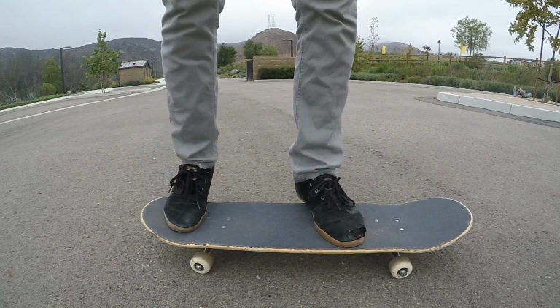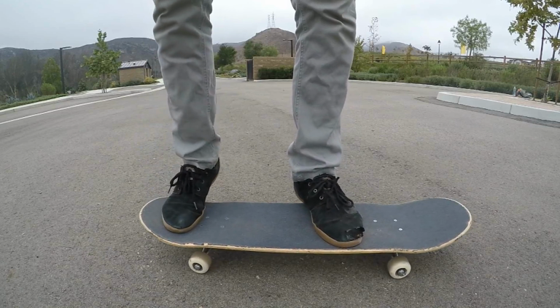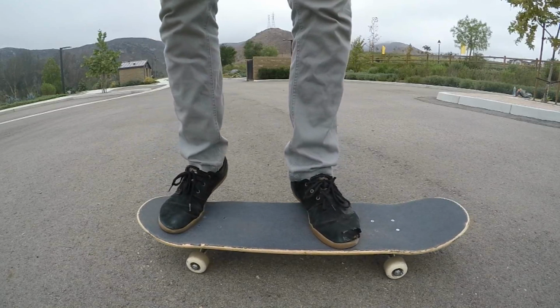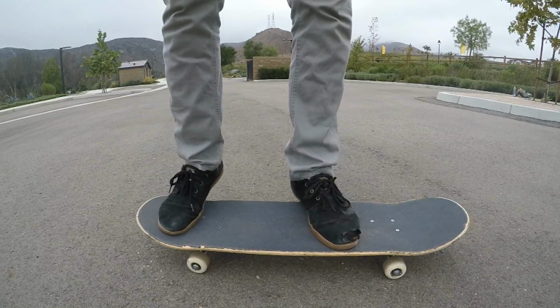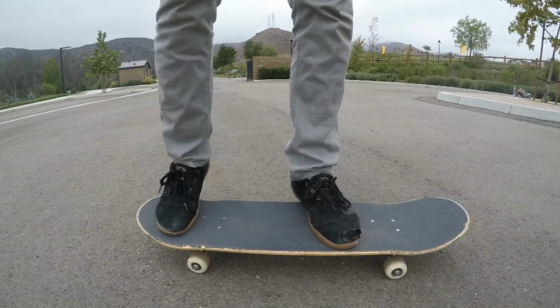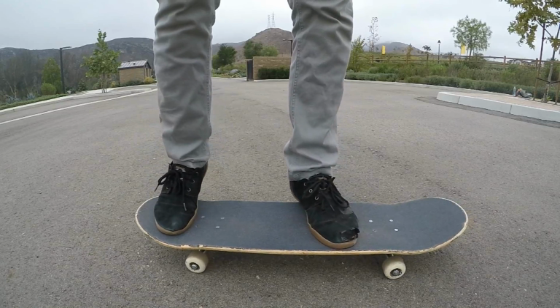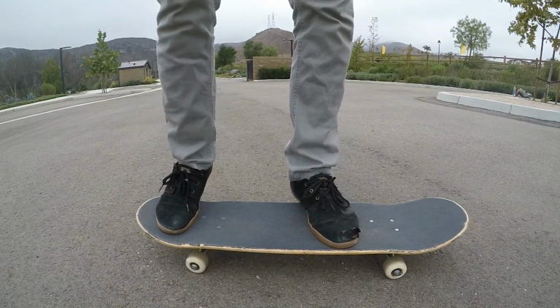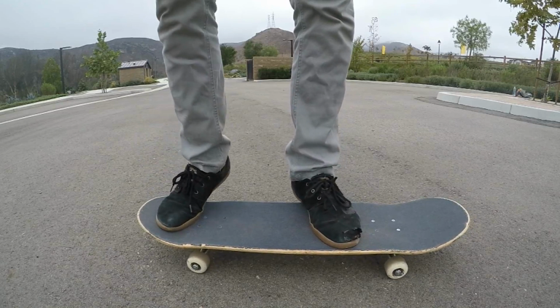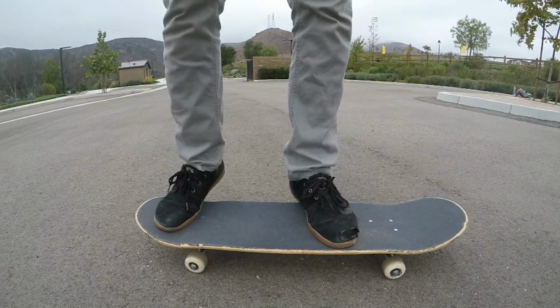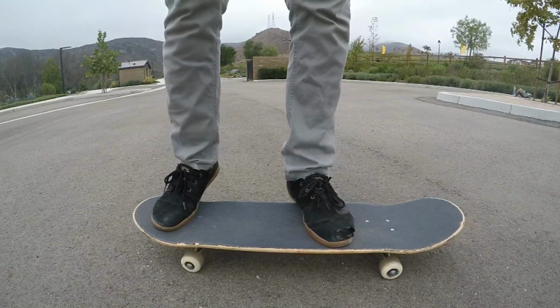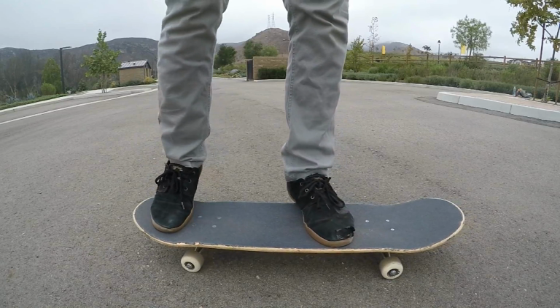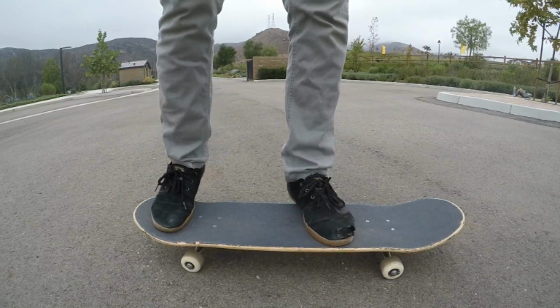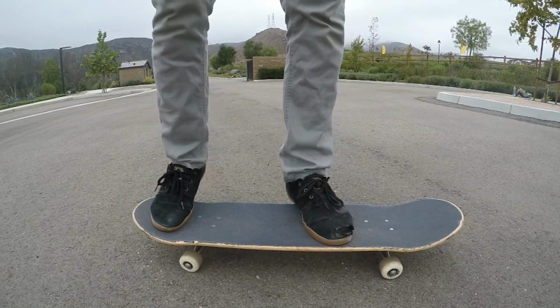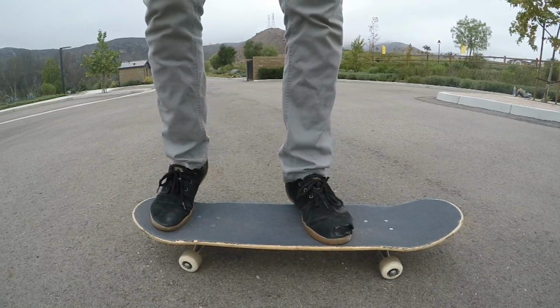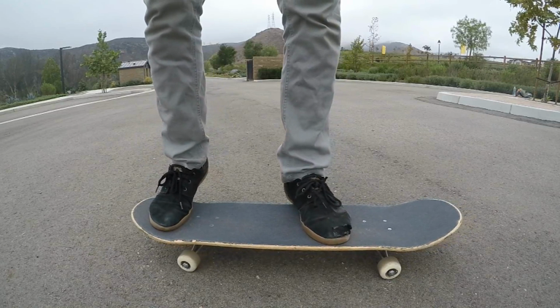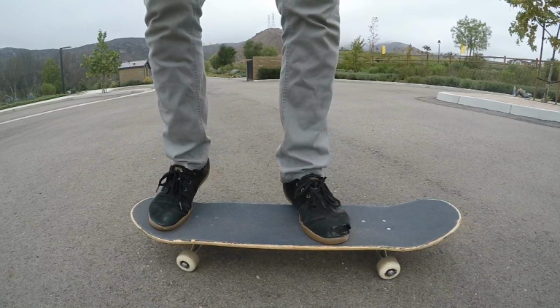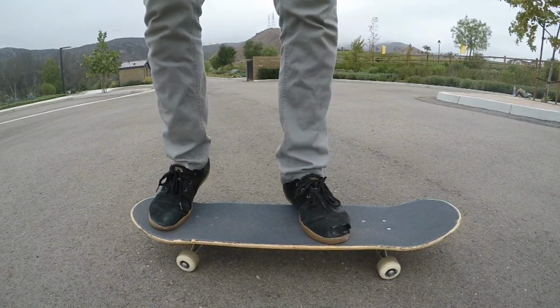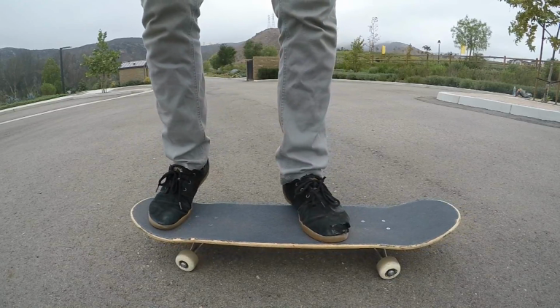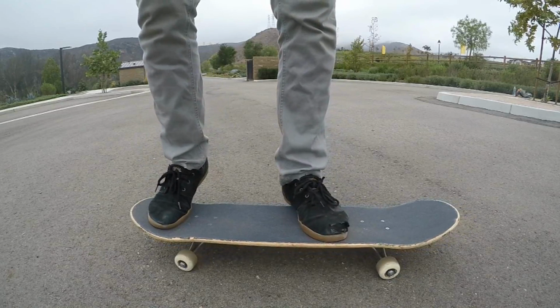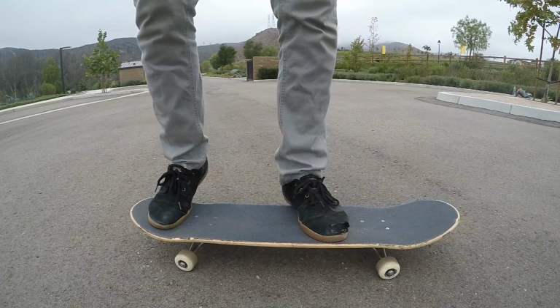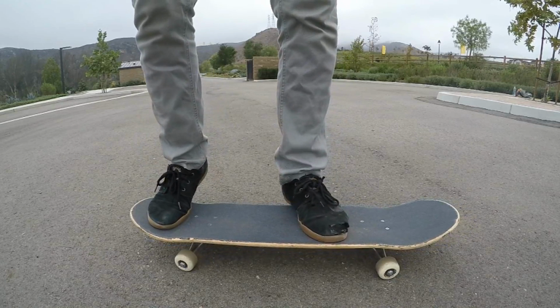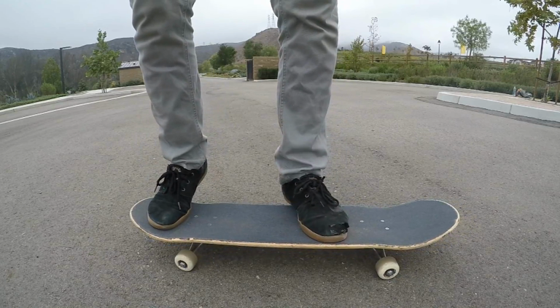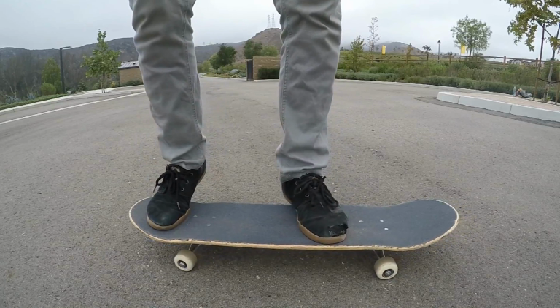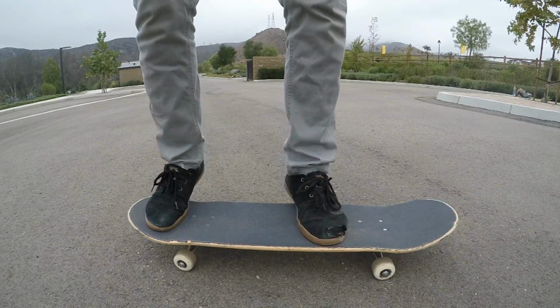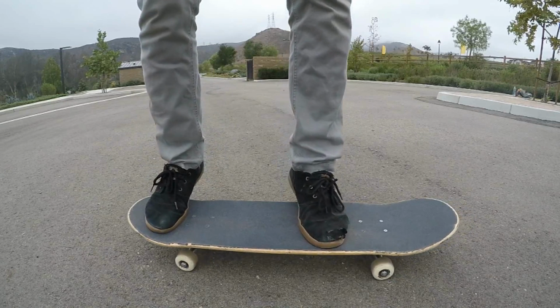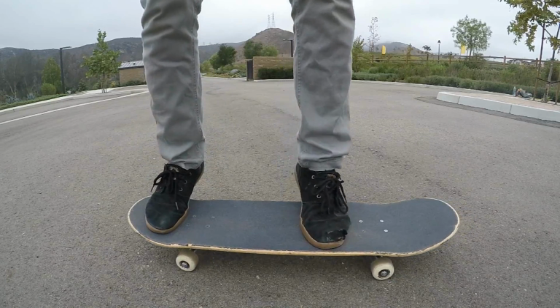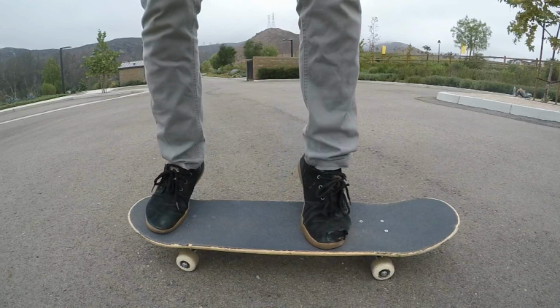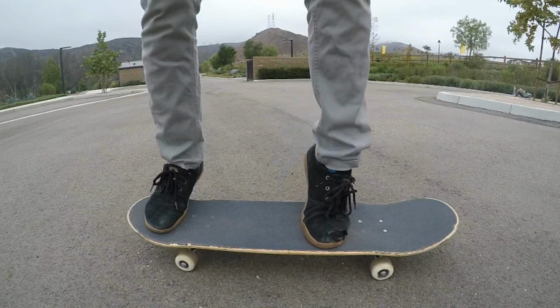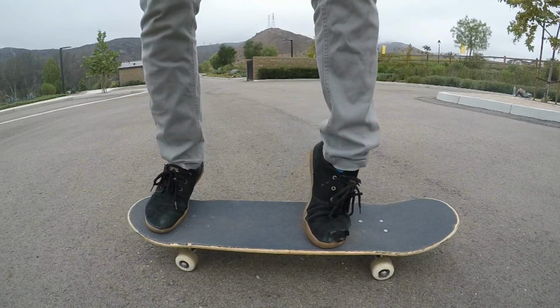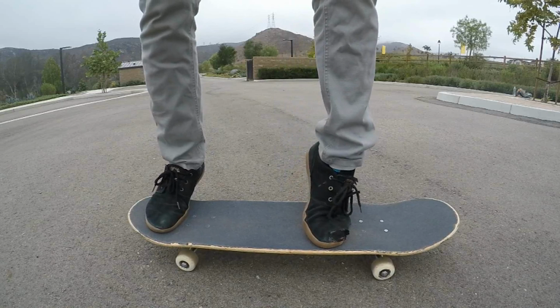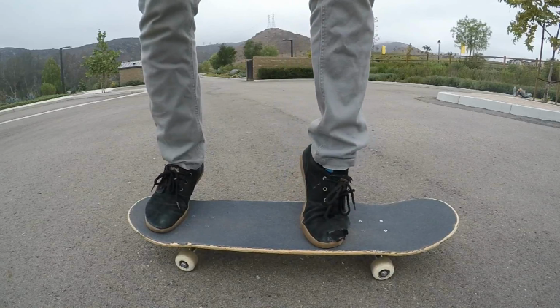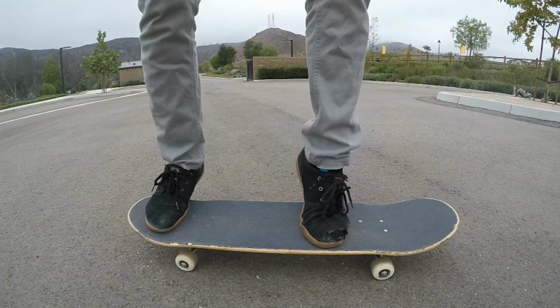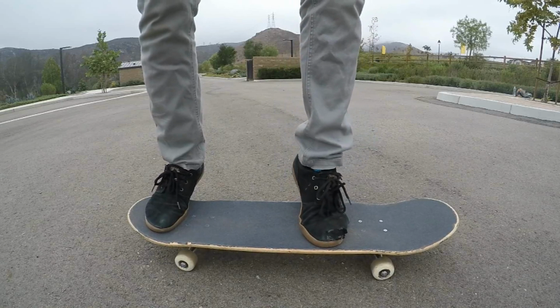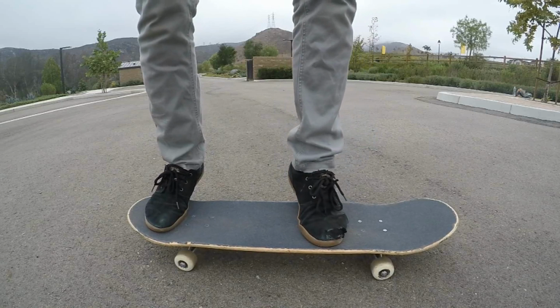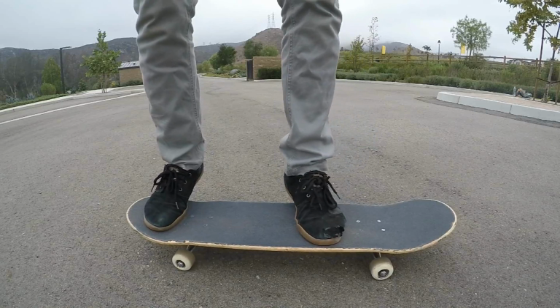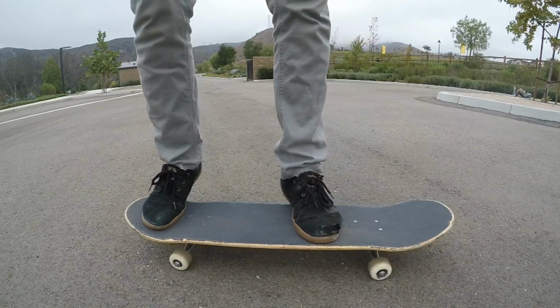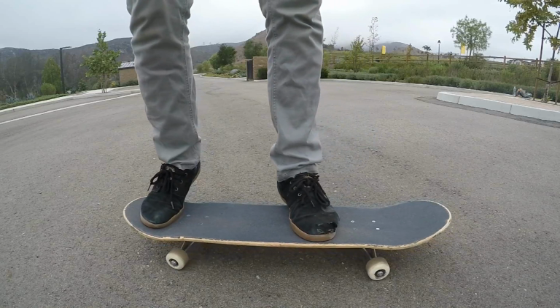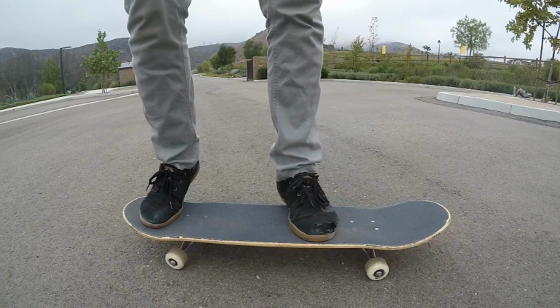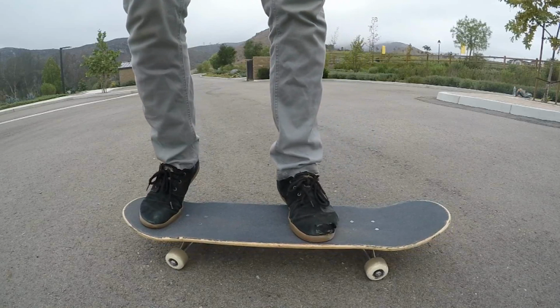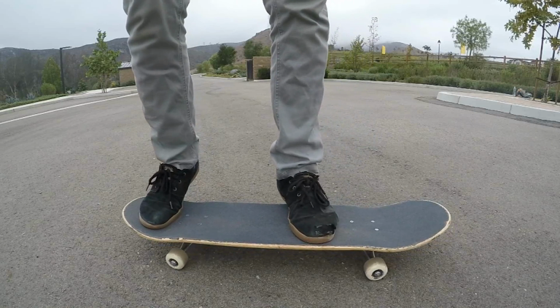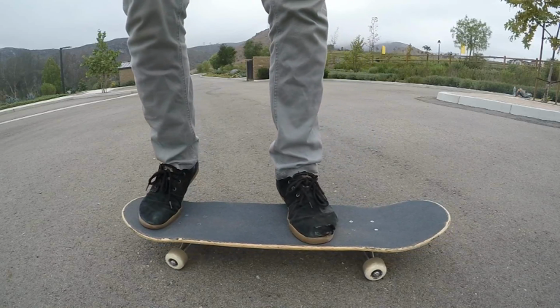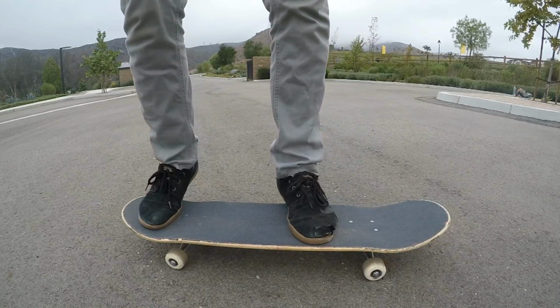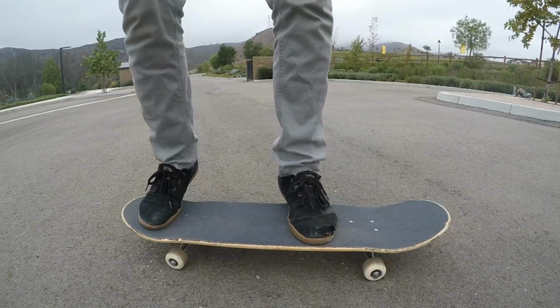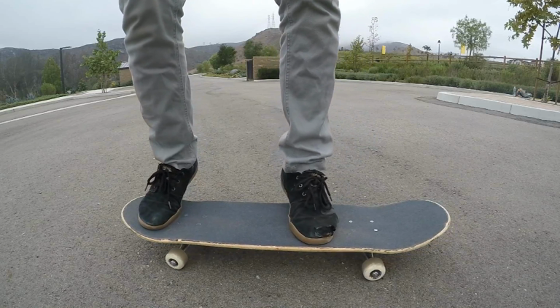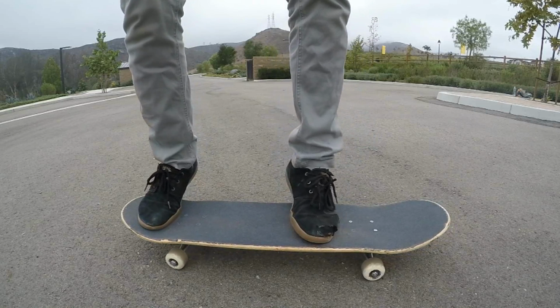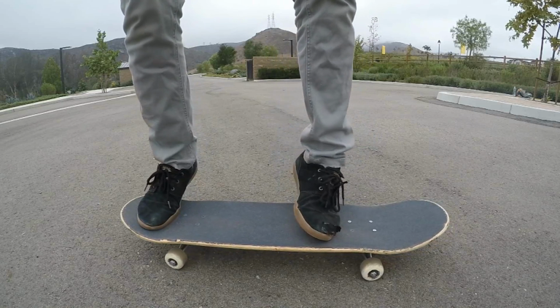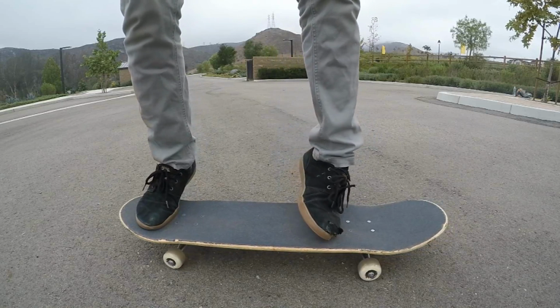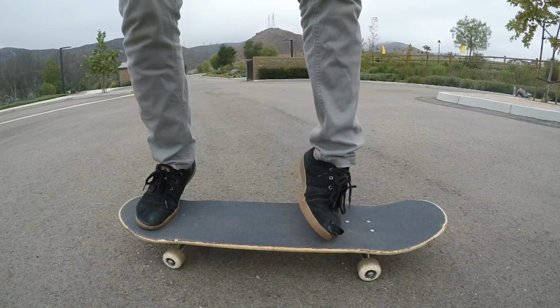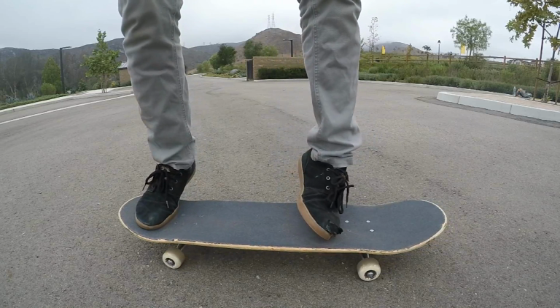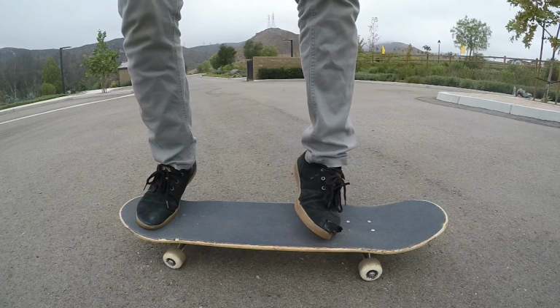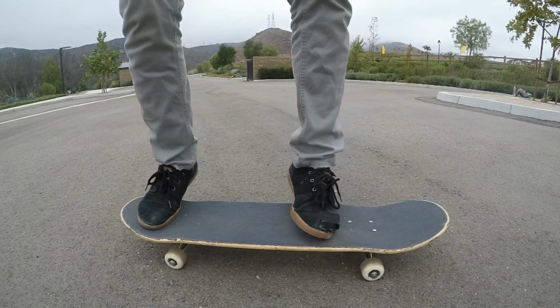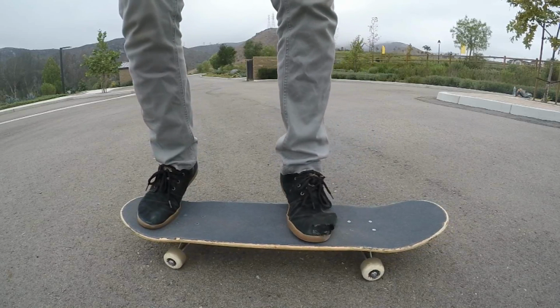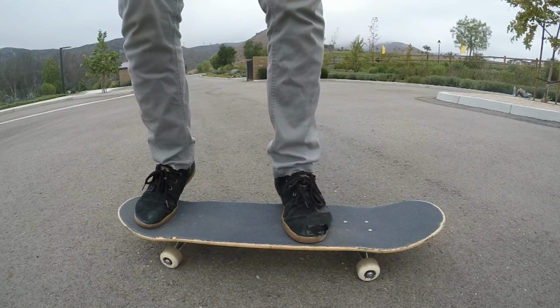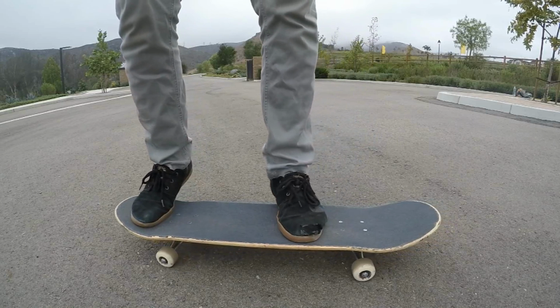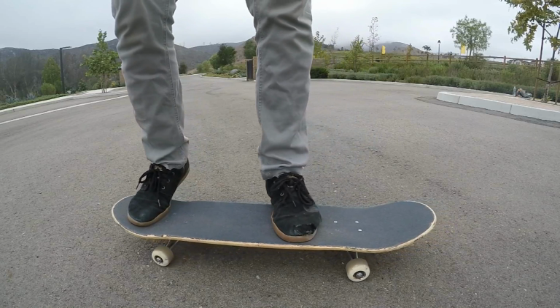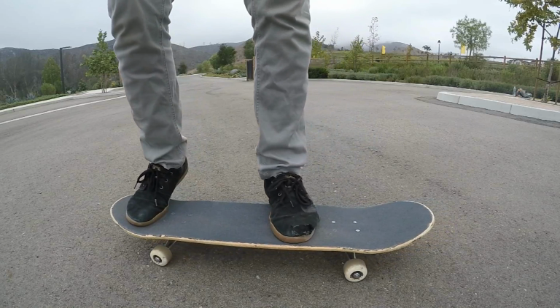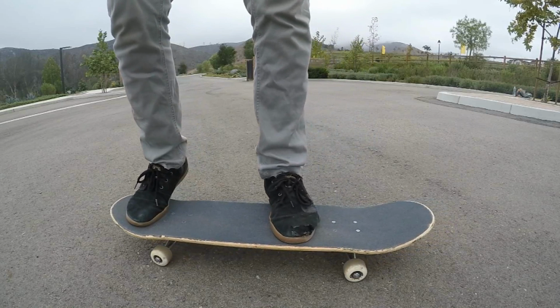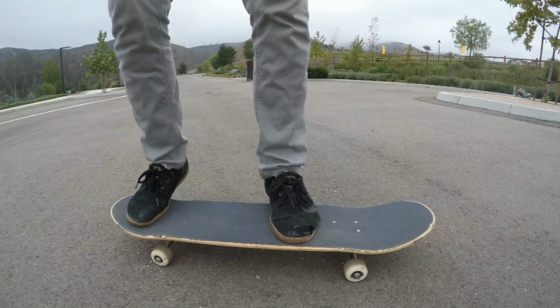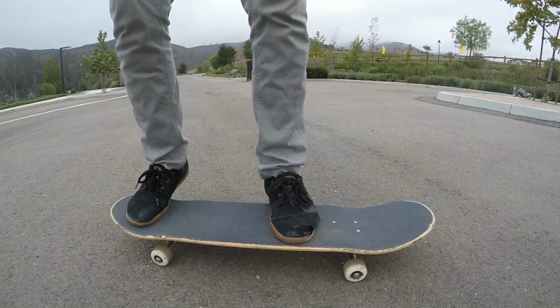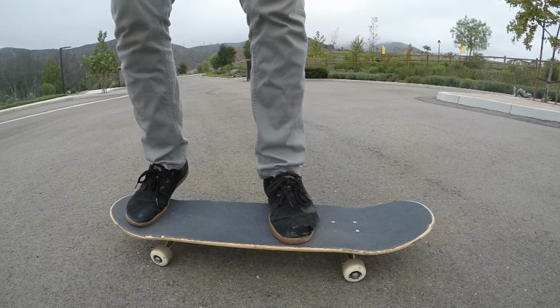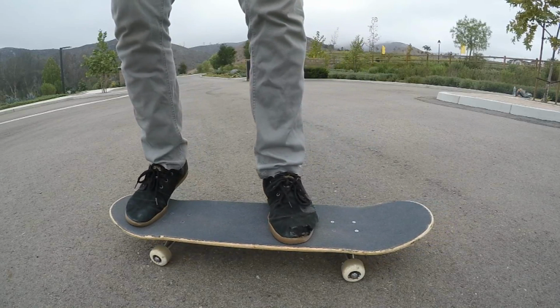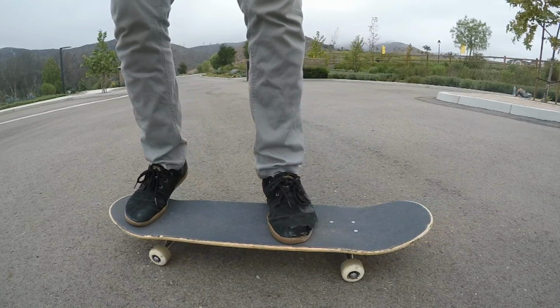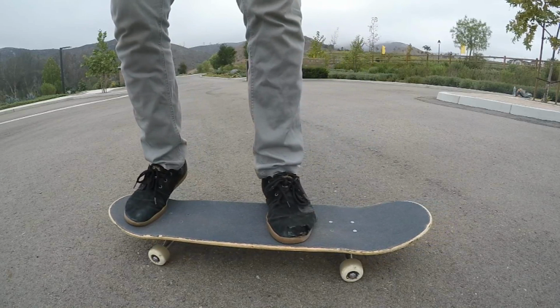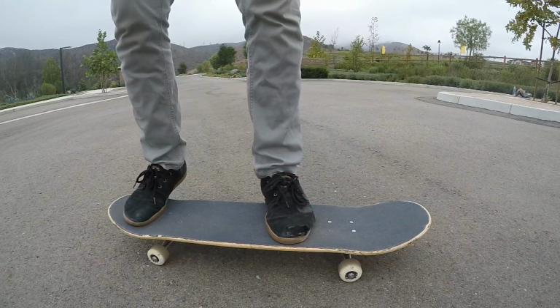My front foot is just a little past the center of the board towards the front bolts, with a pretty good portion of my foot on the board.